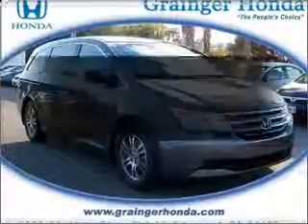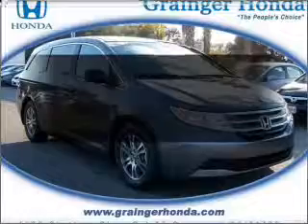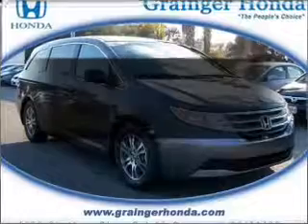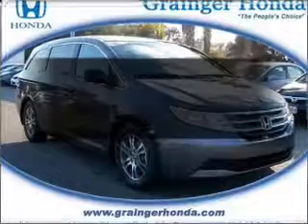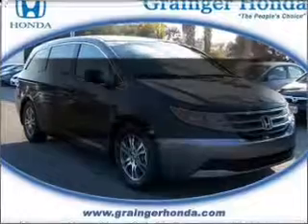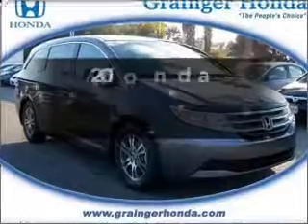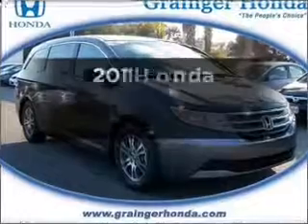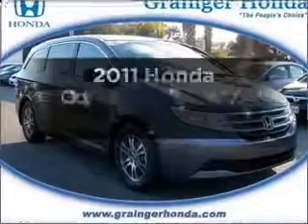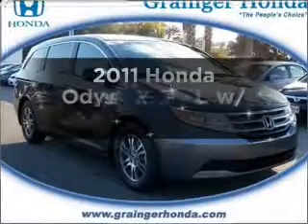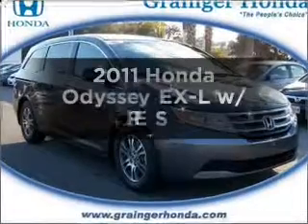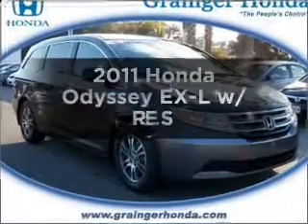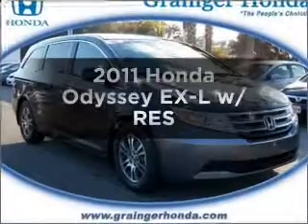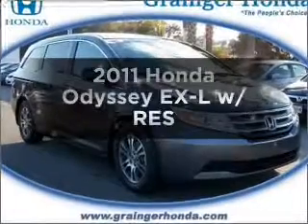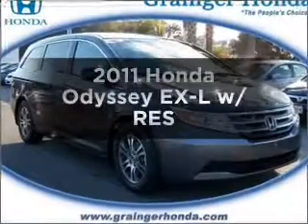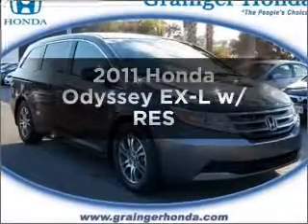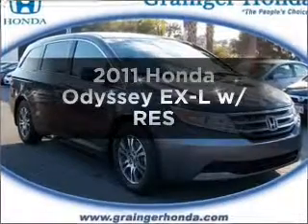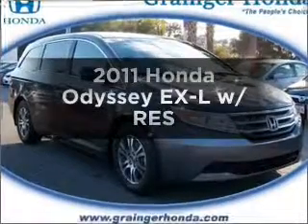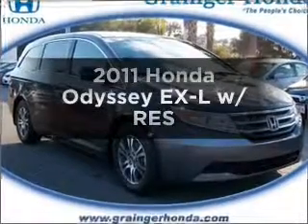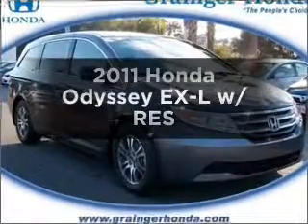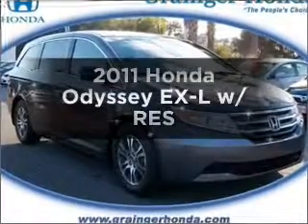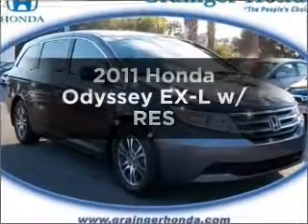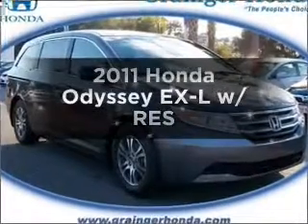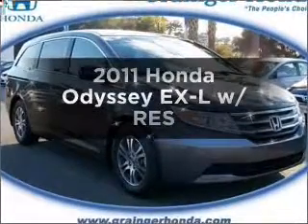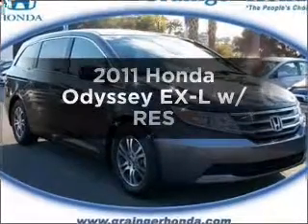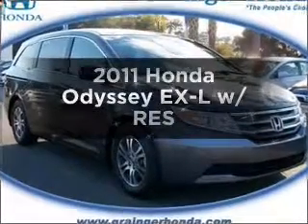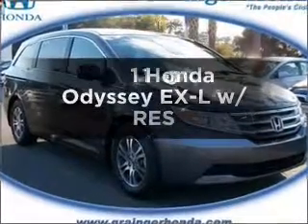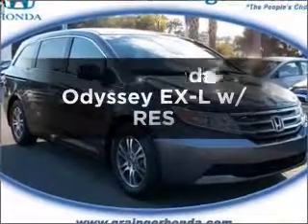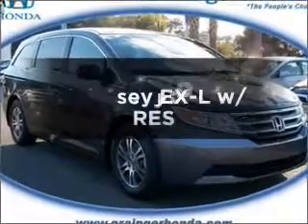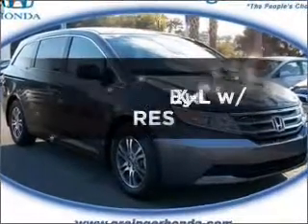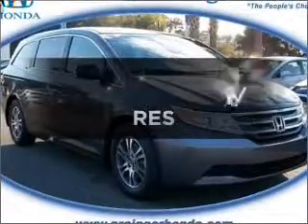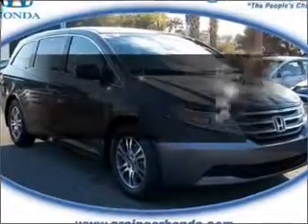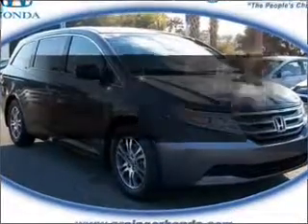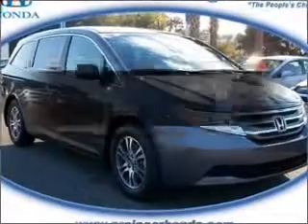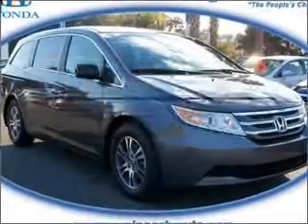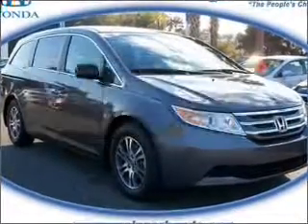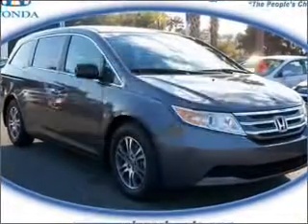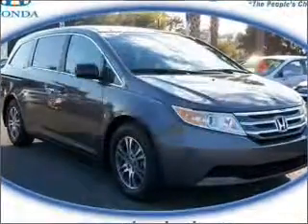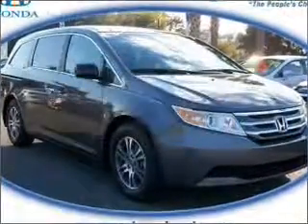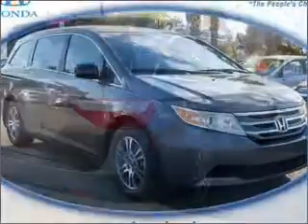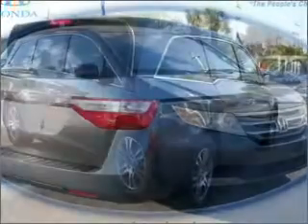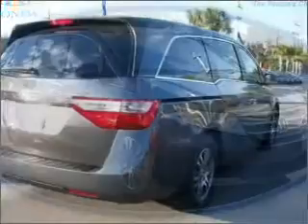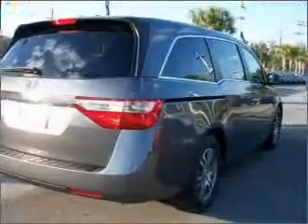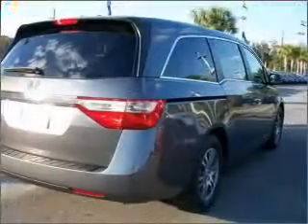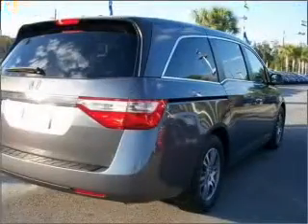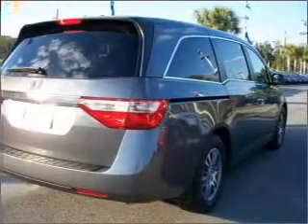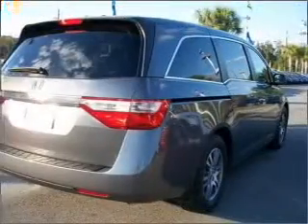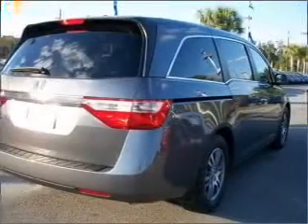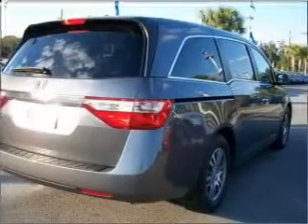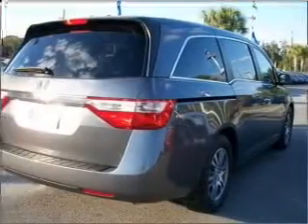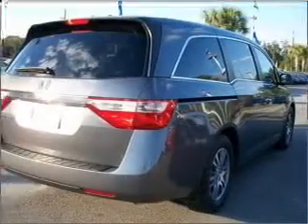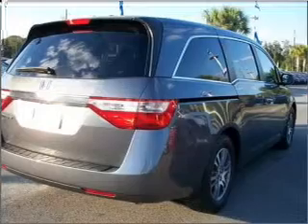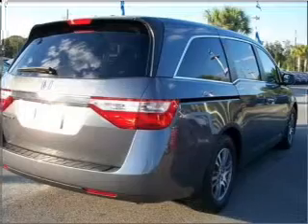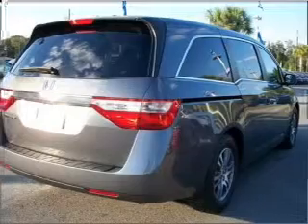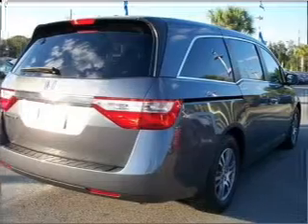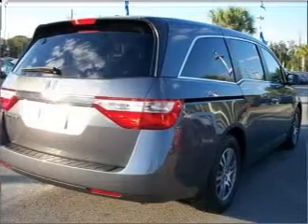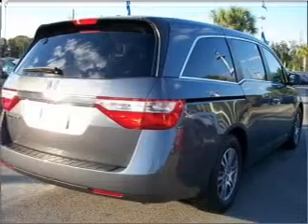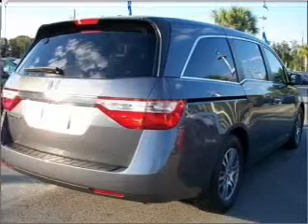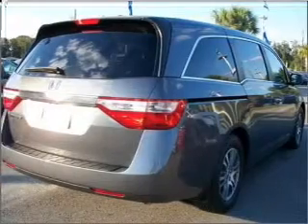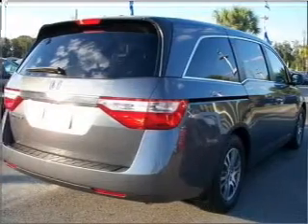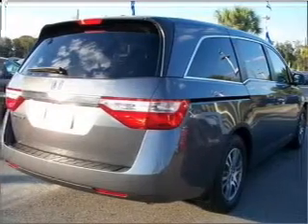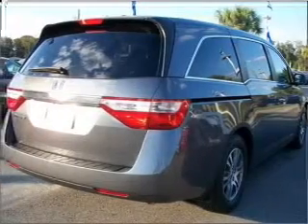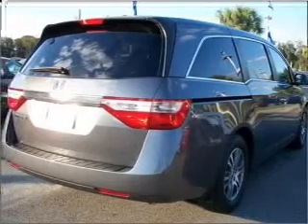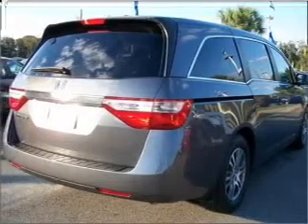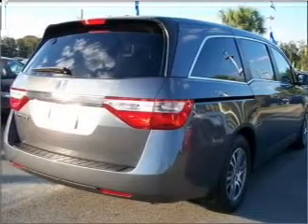Imagine yourself in this 2011 Honda Odyssey. If you're looking for a first-rate auto, this one could be yours today.